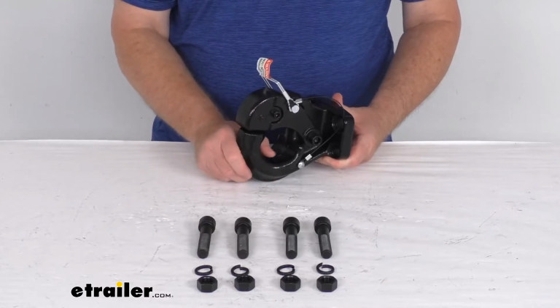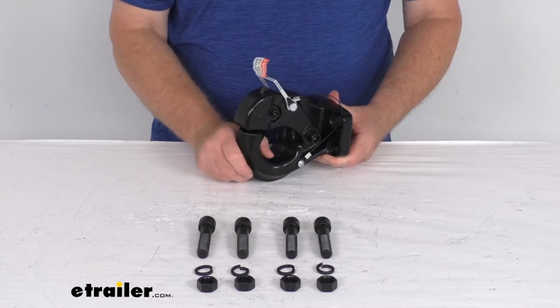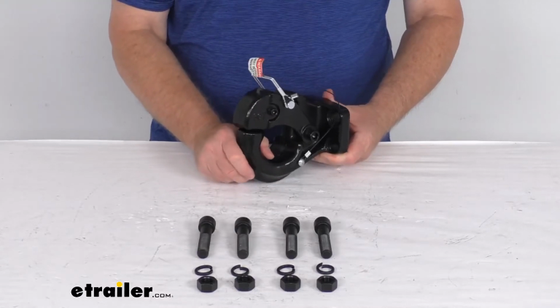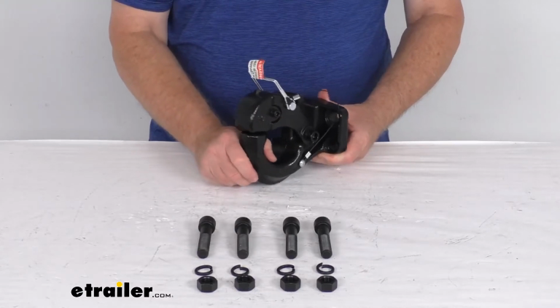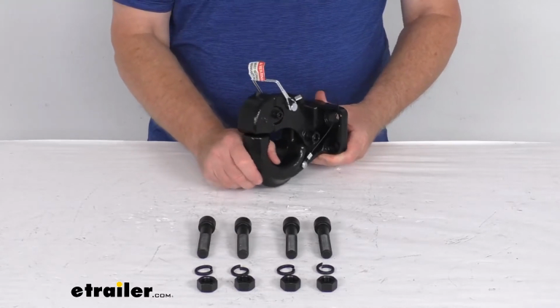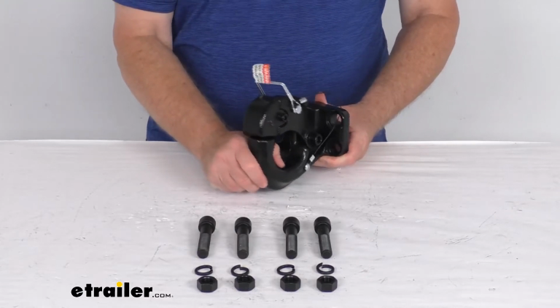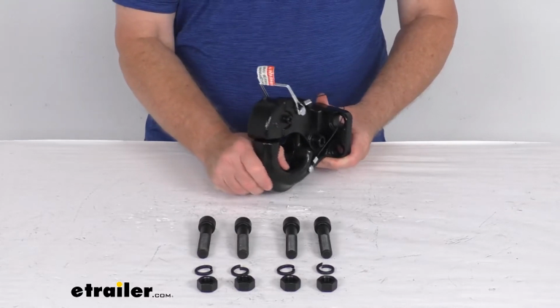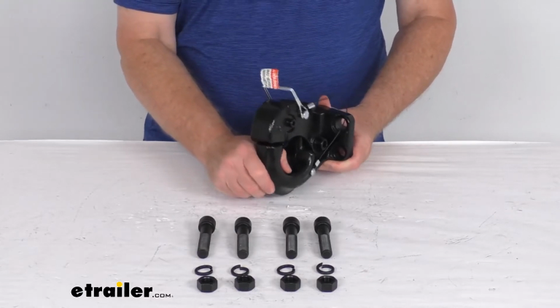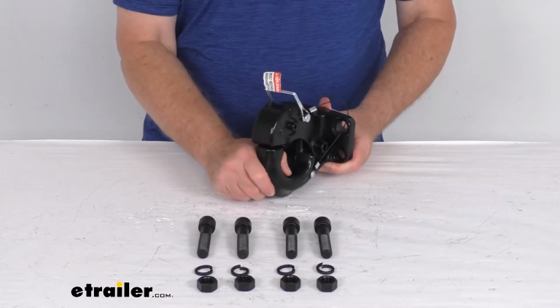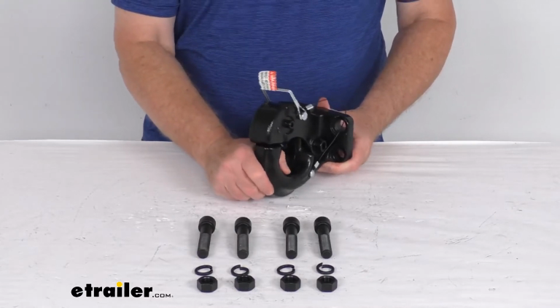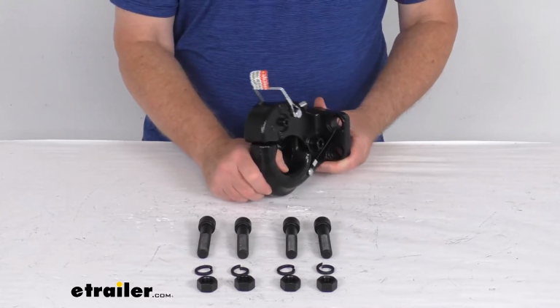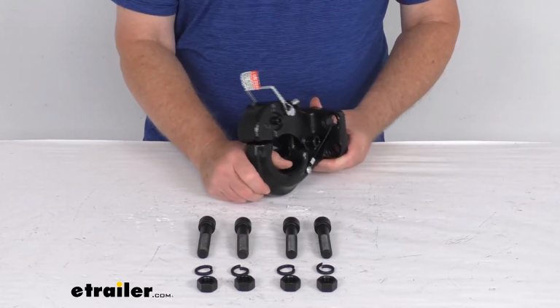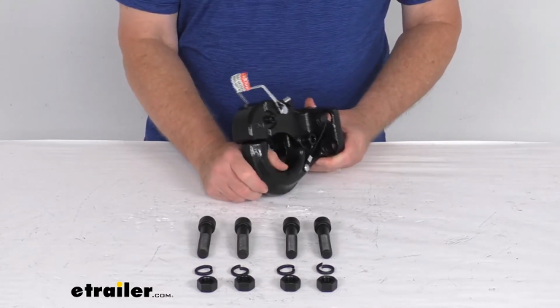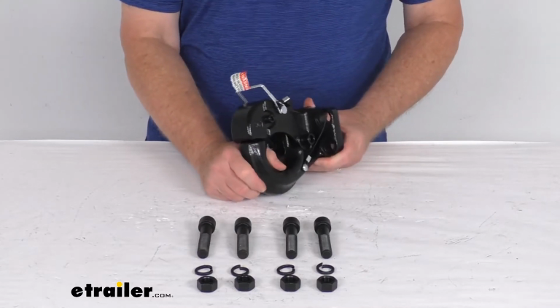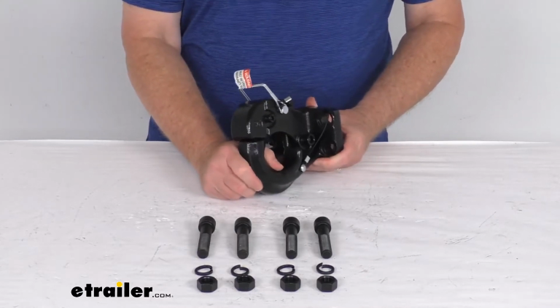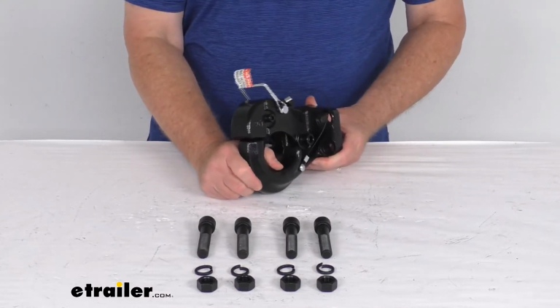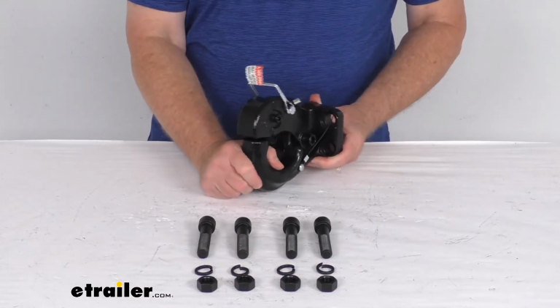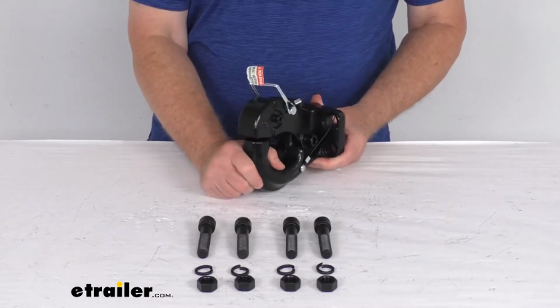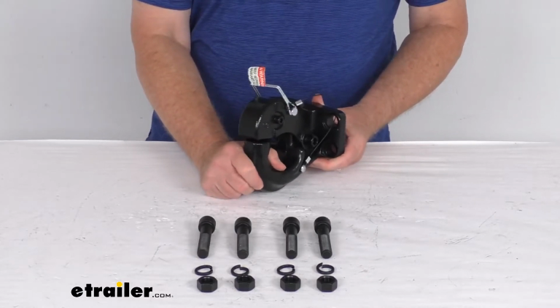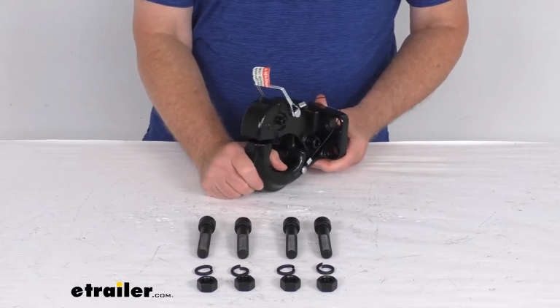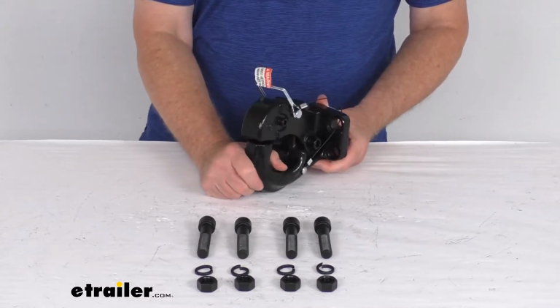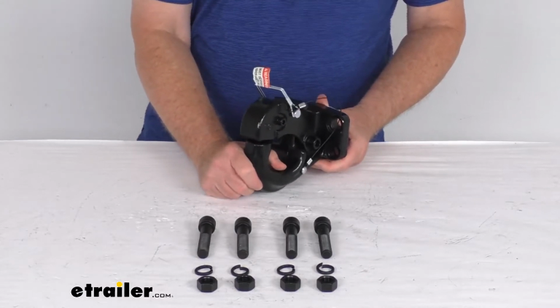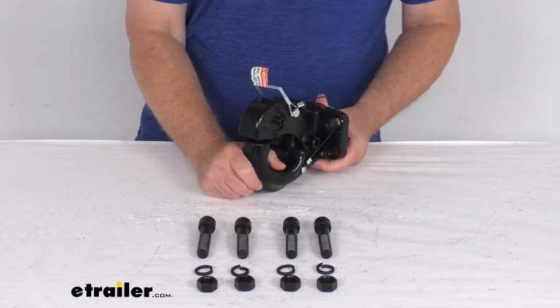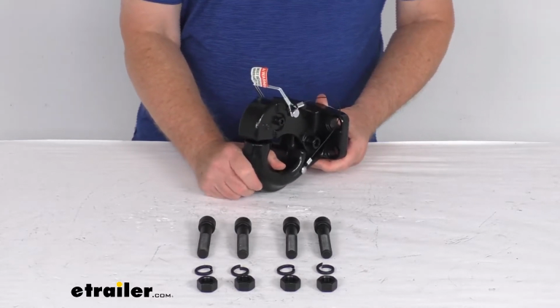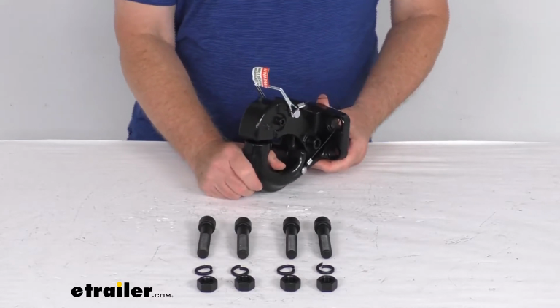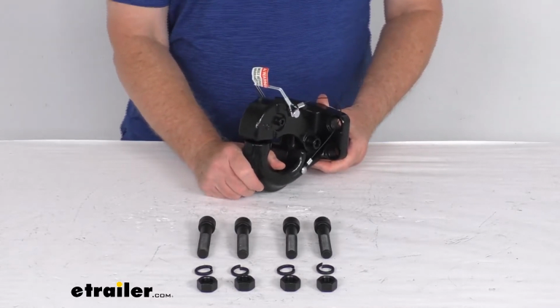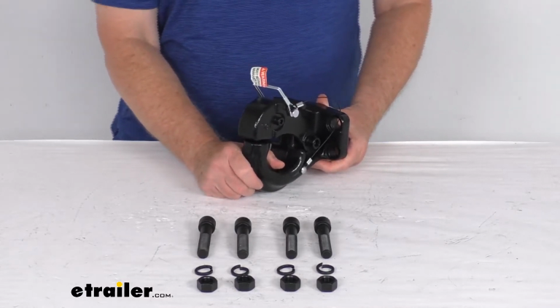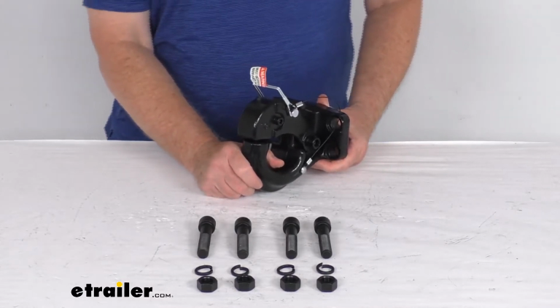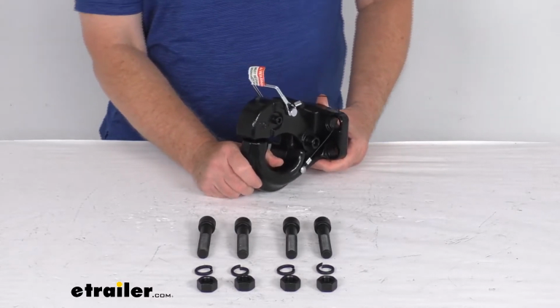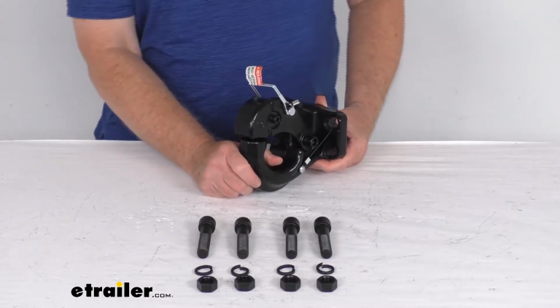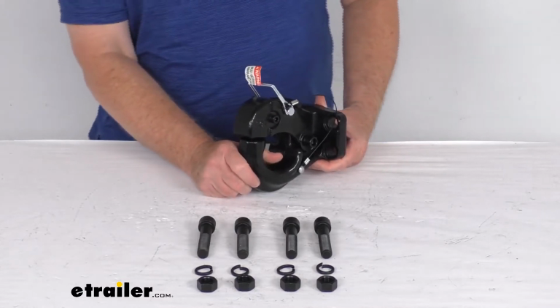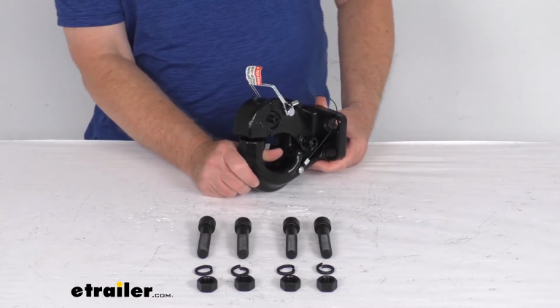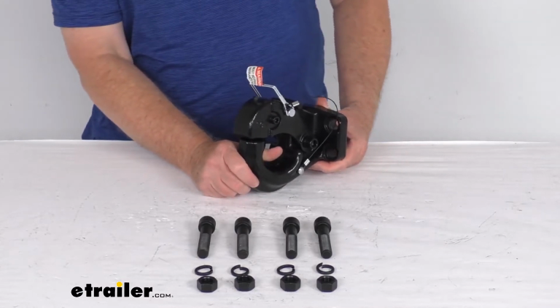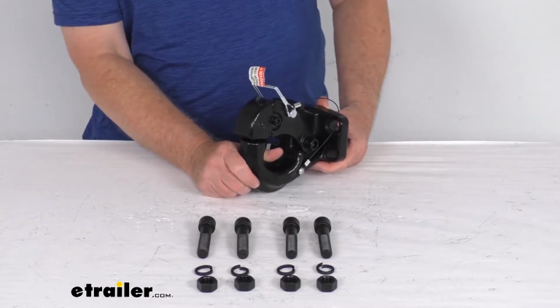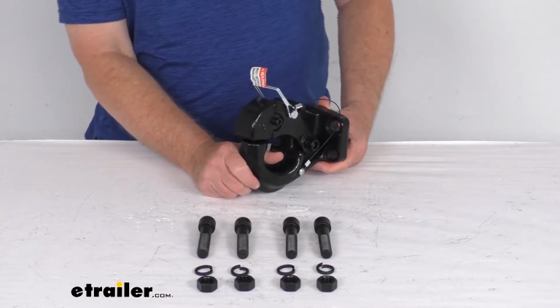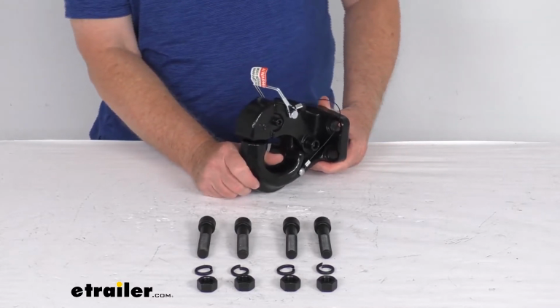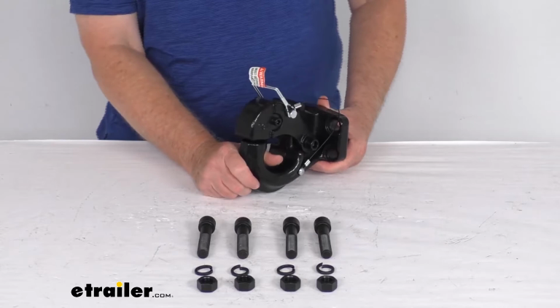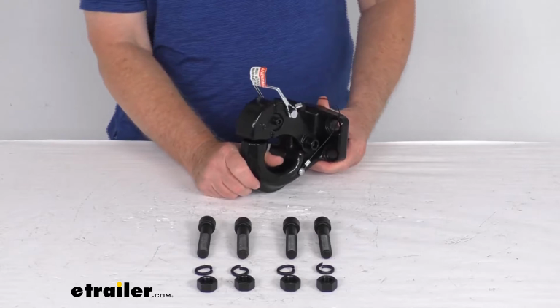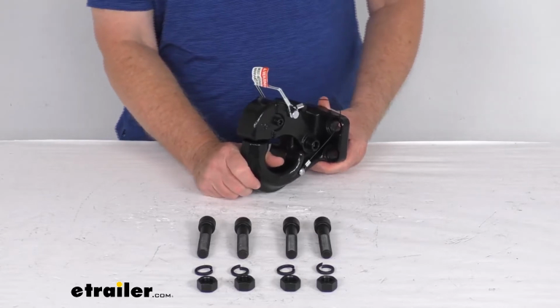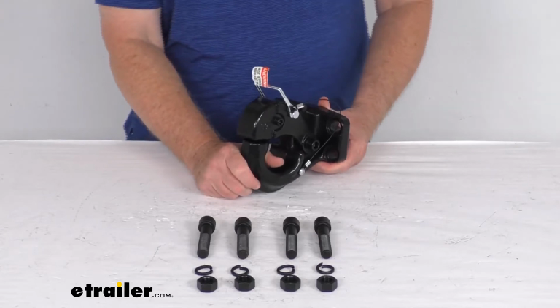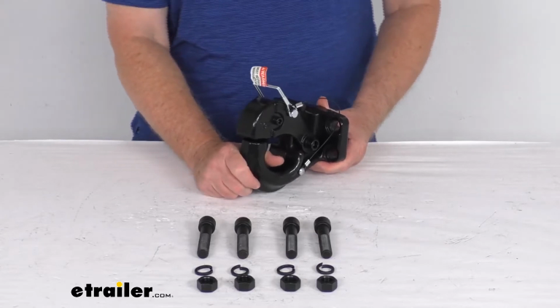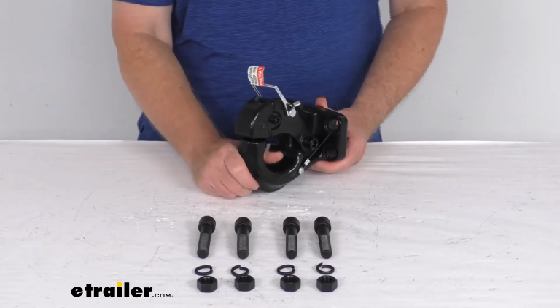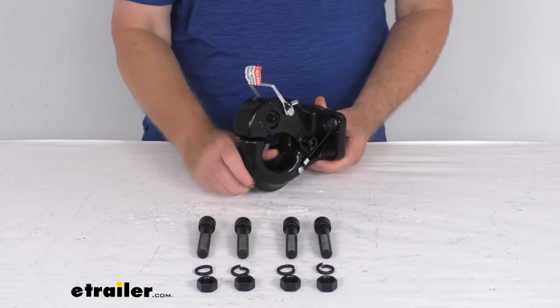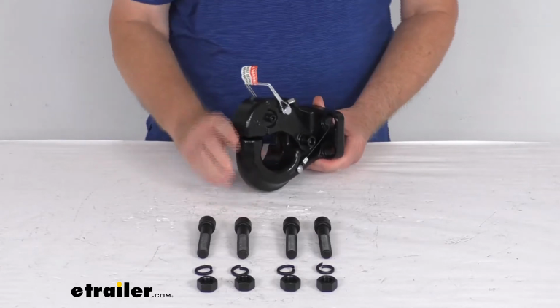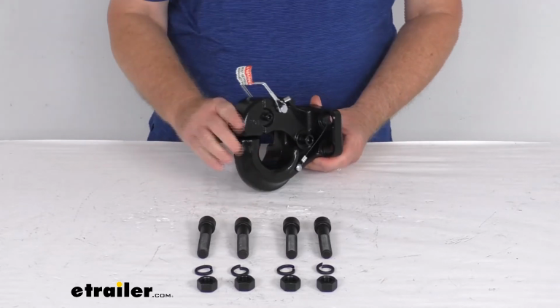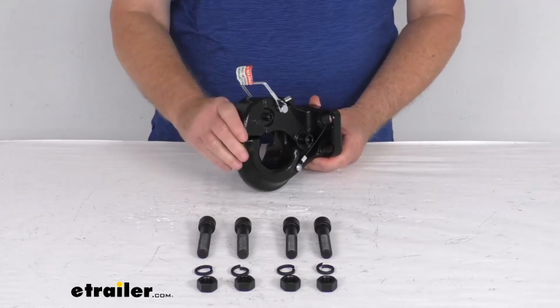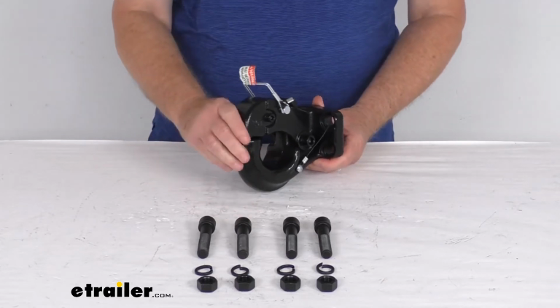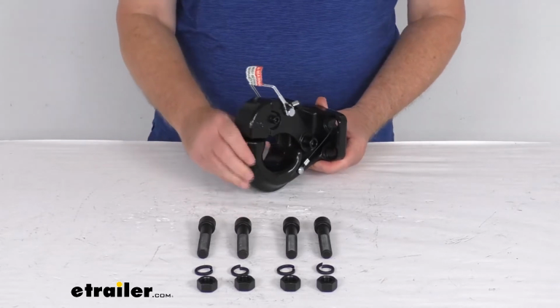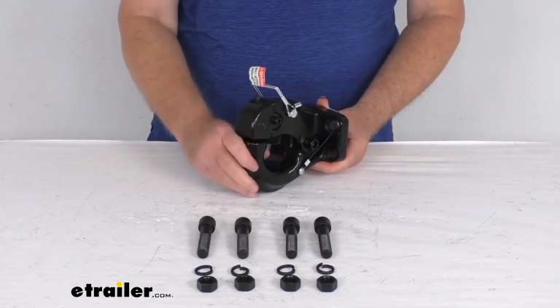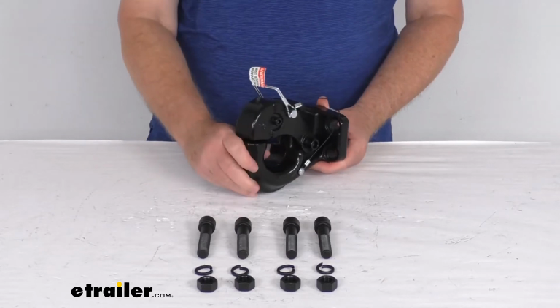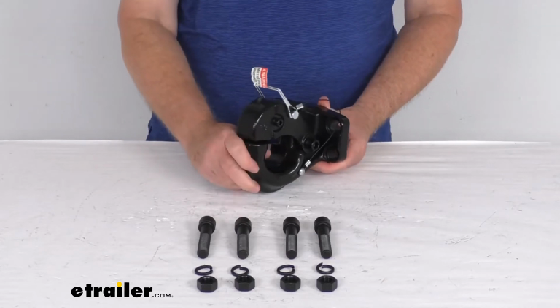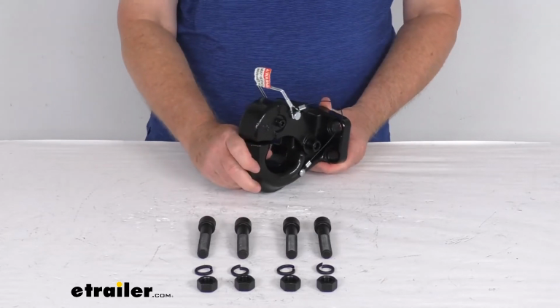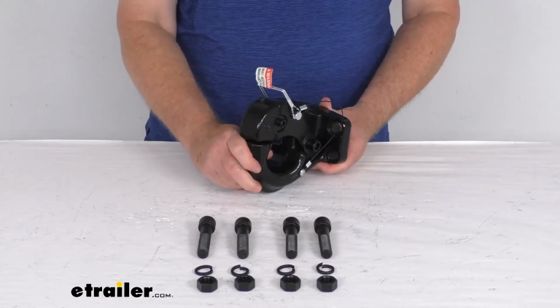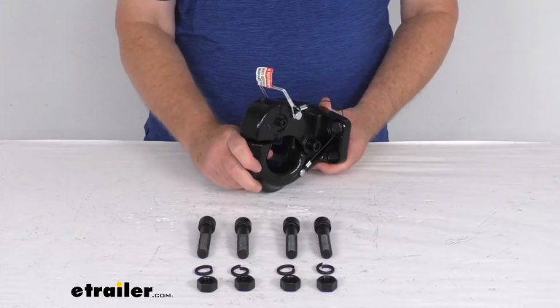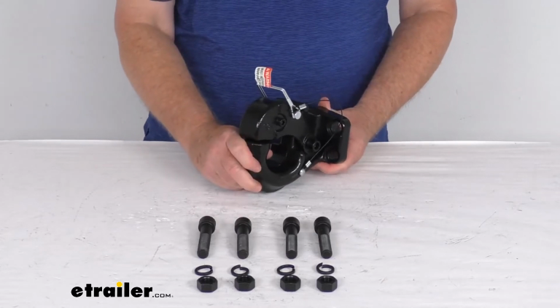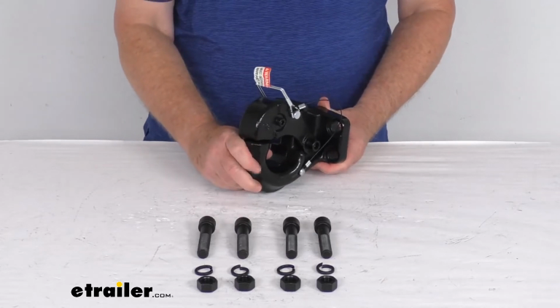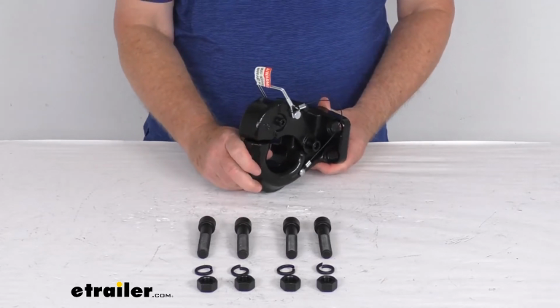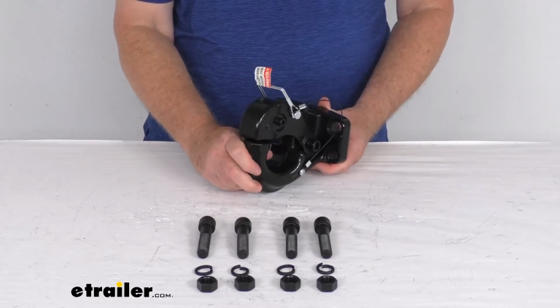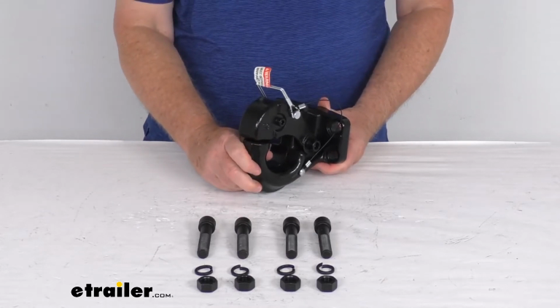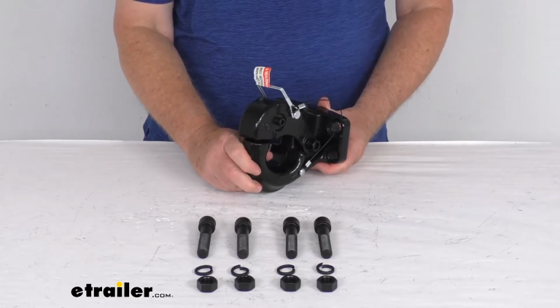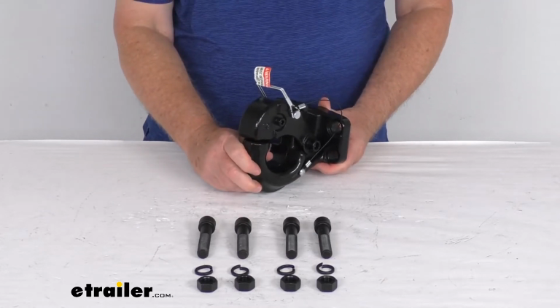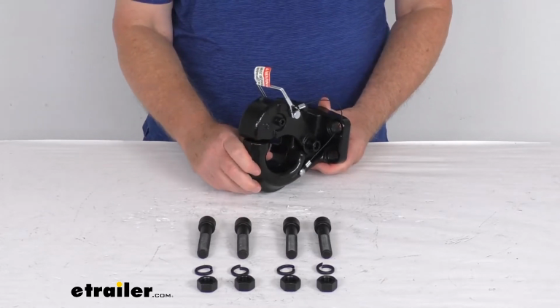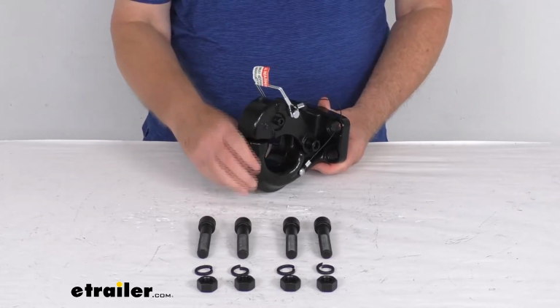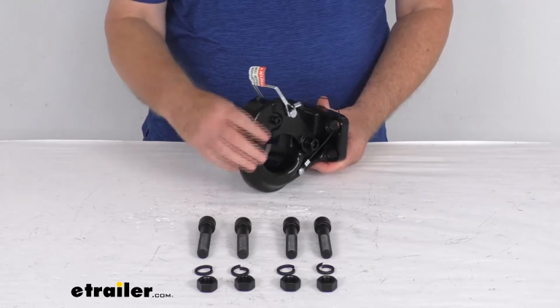A few specs on this: the gross towing weight capacity is 60,000 pounds, and the tongue weight capacity is 12,000 pounds.